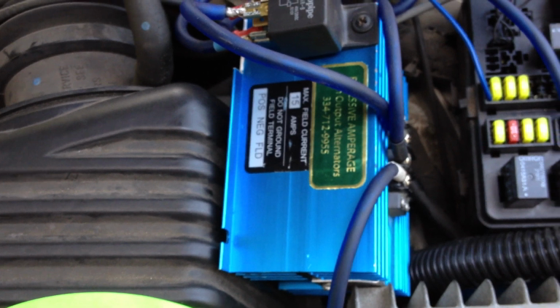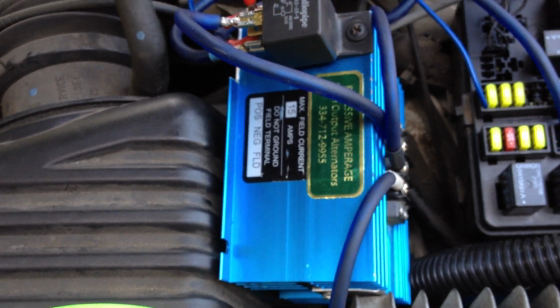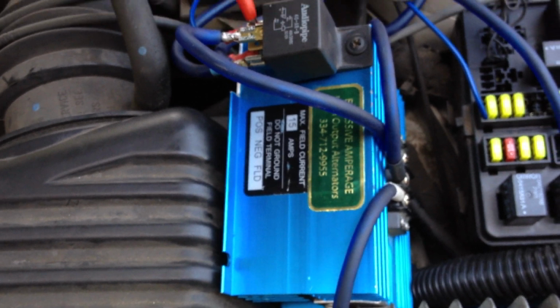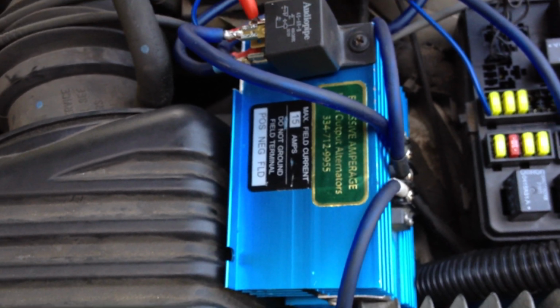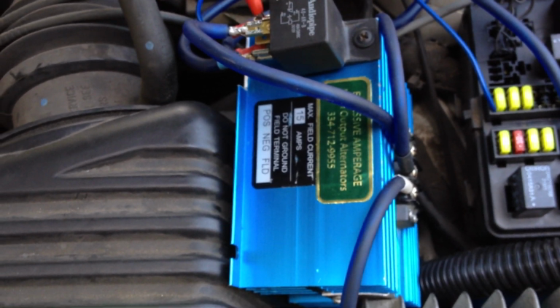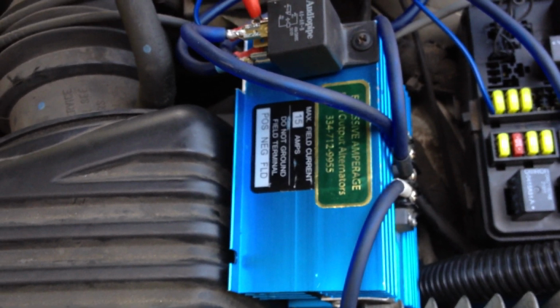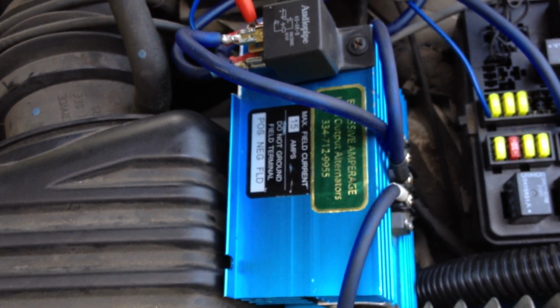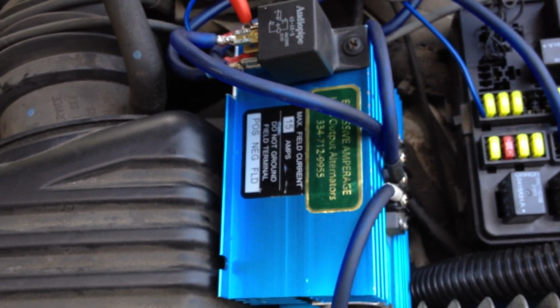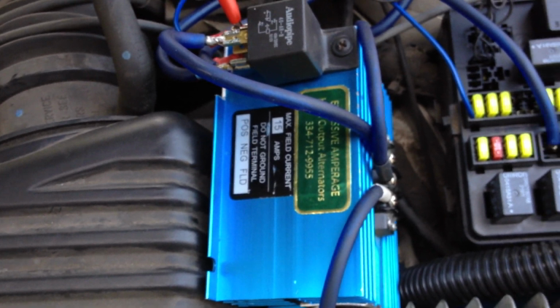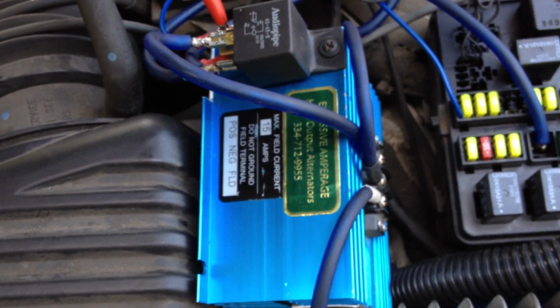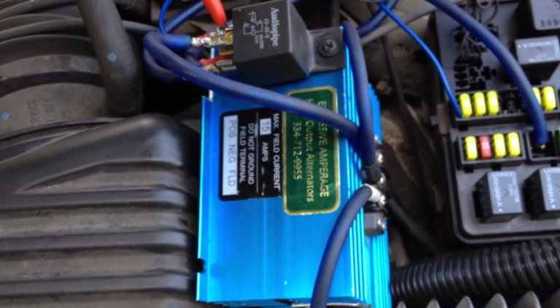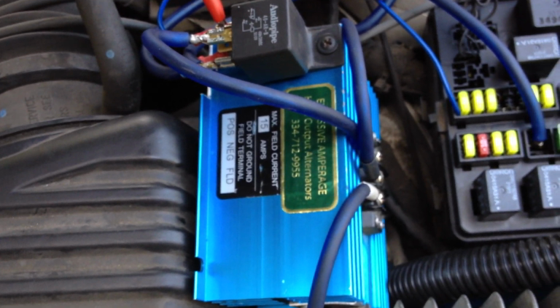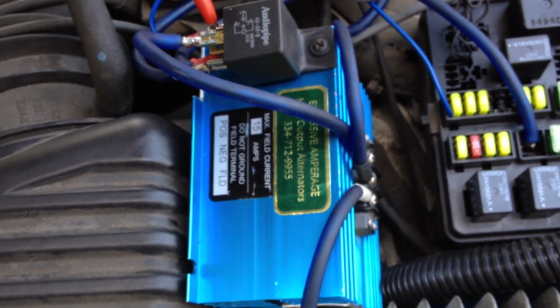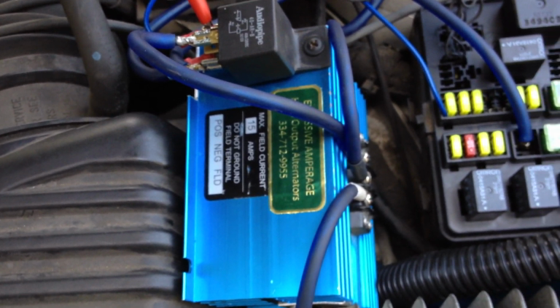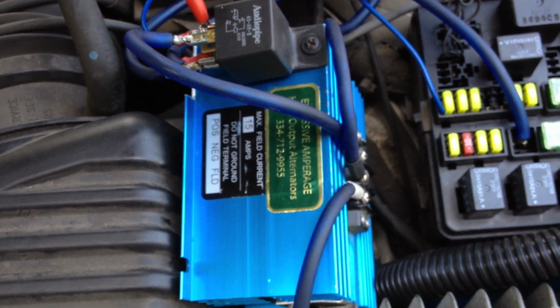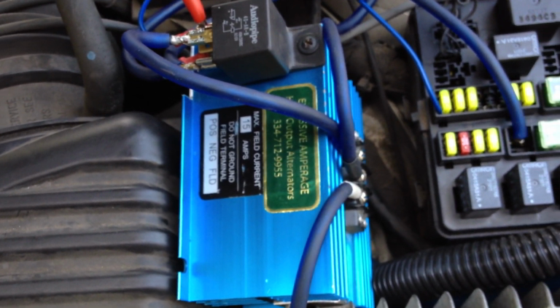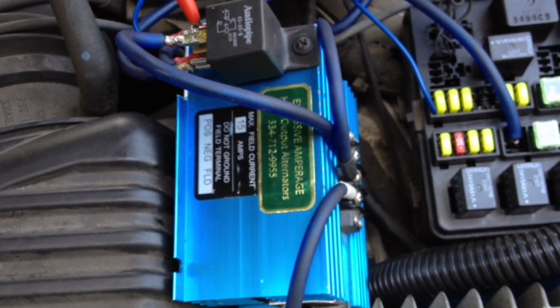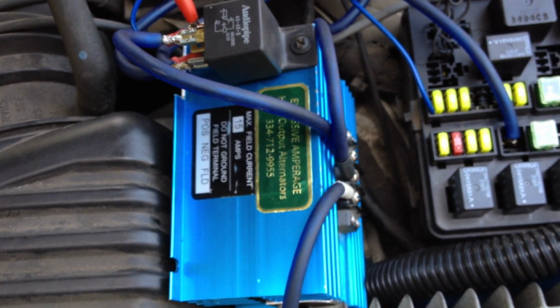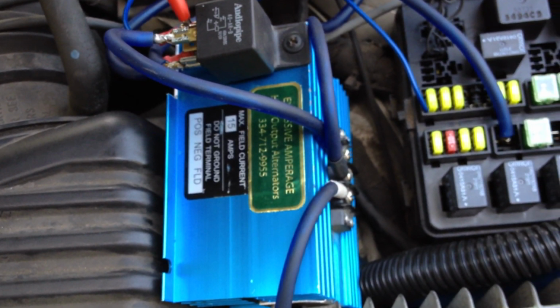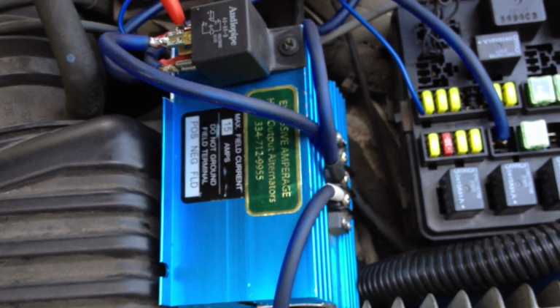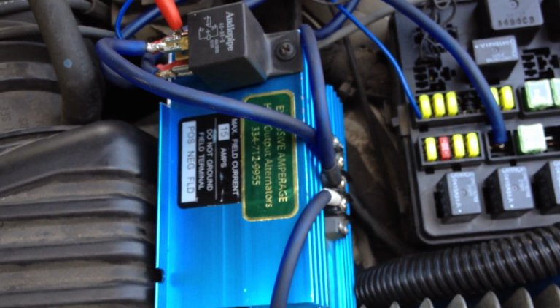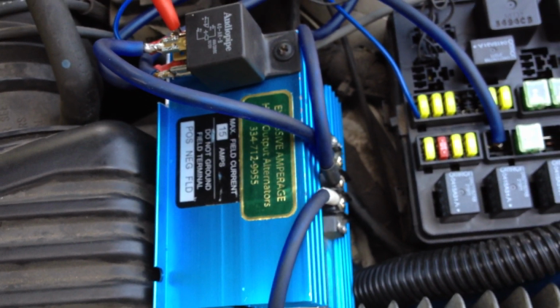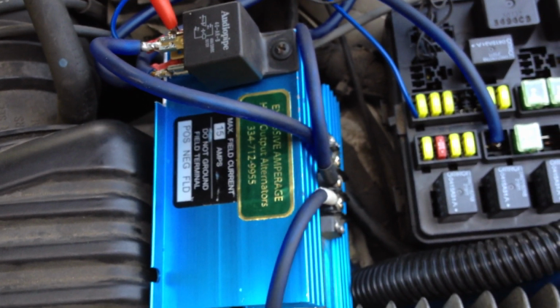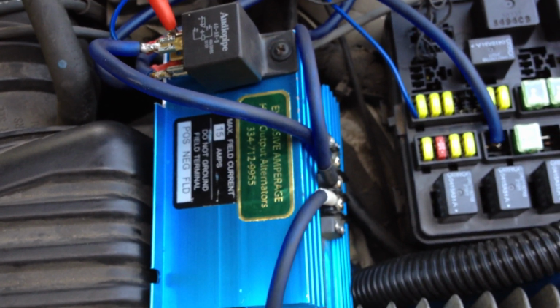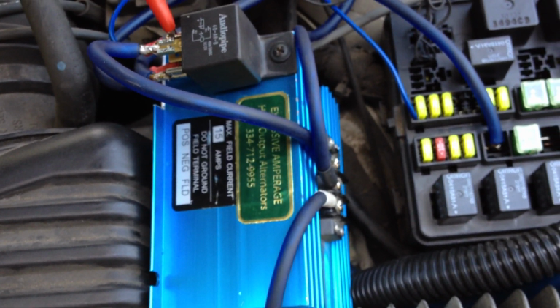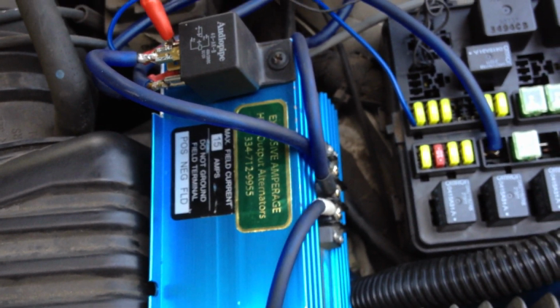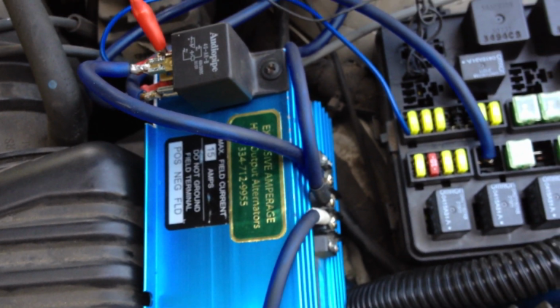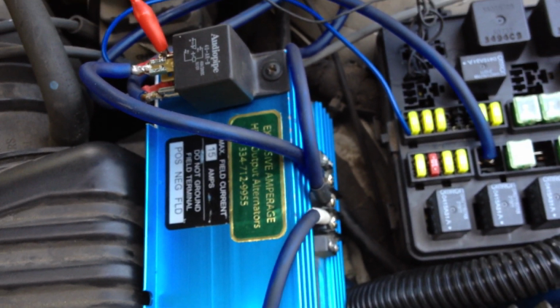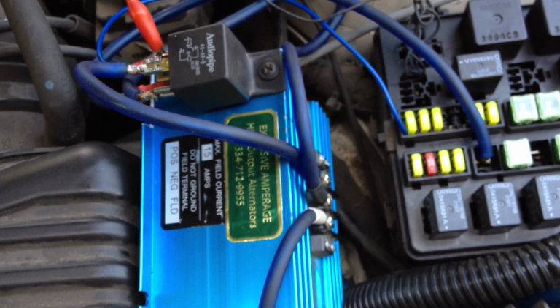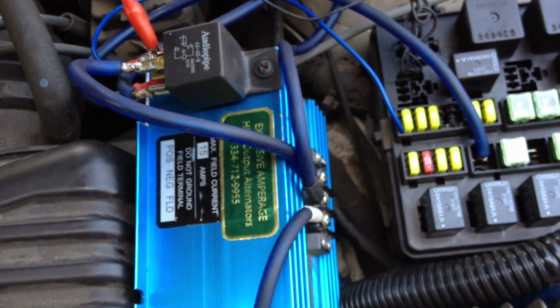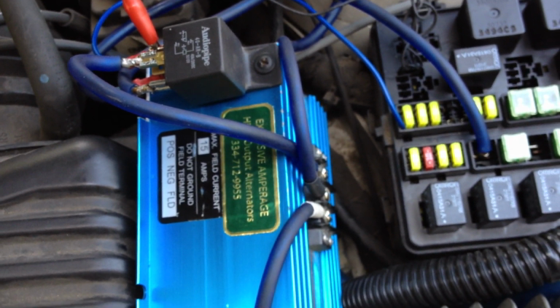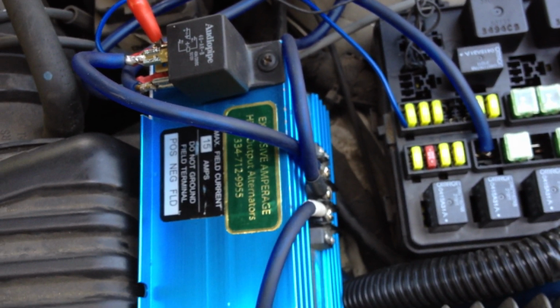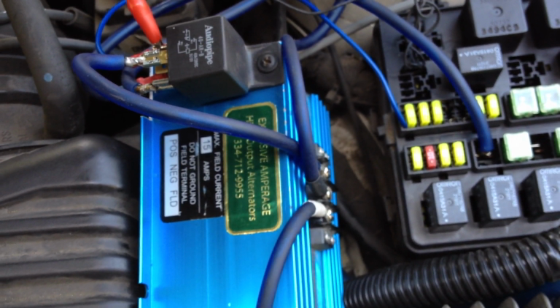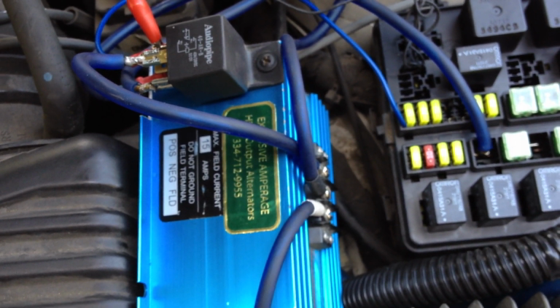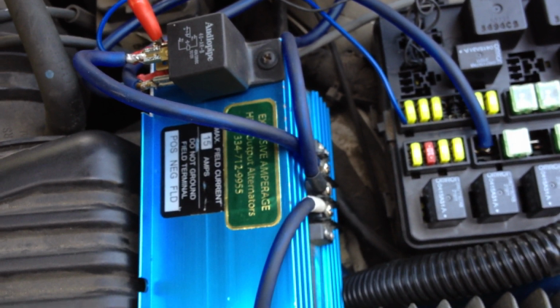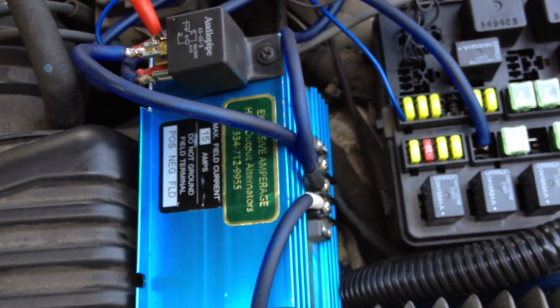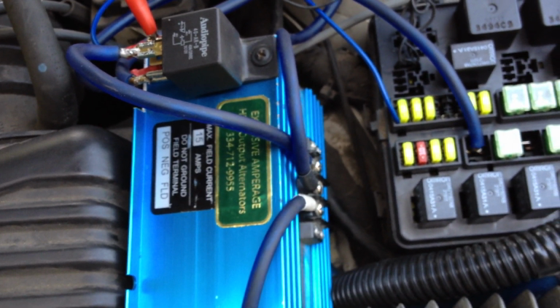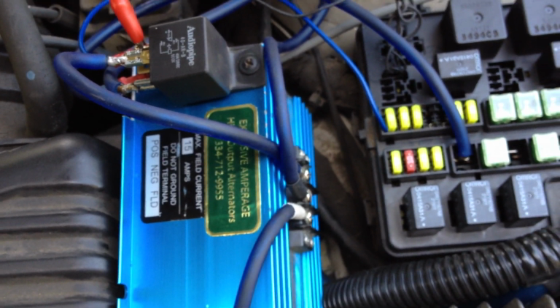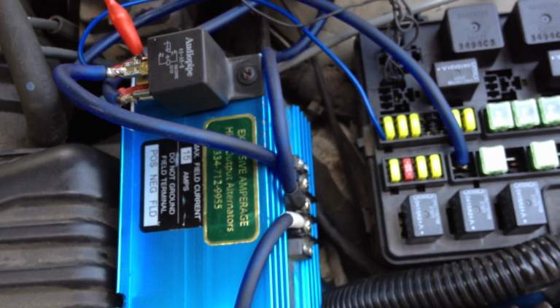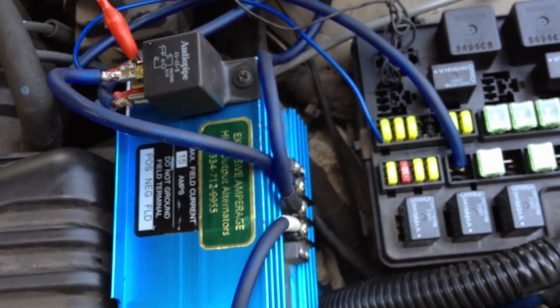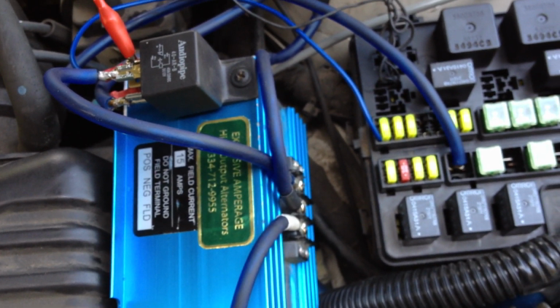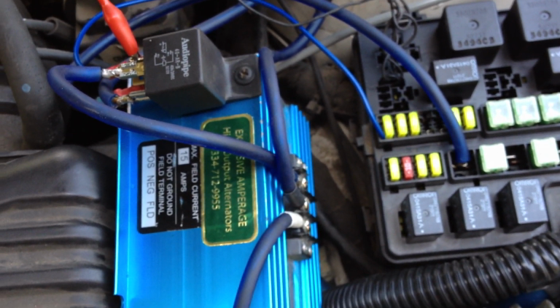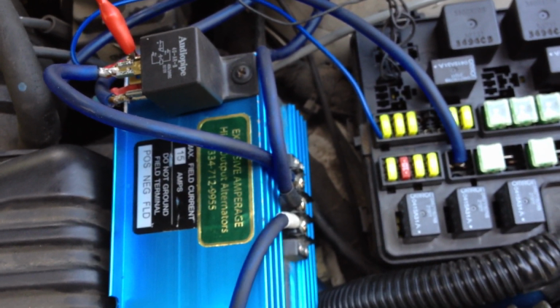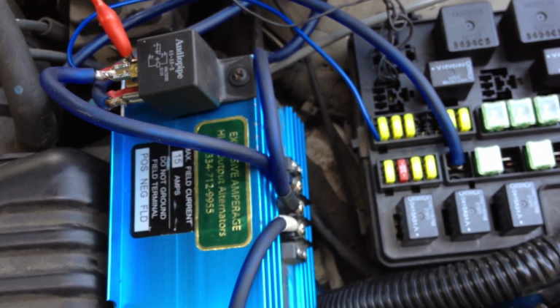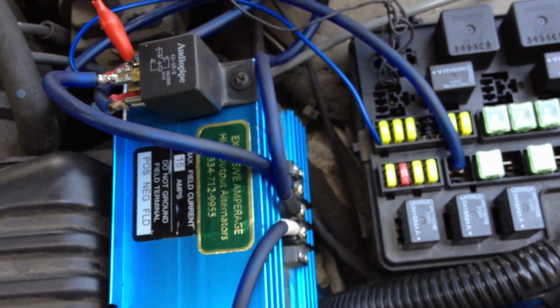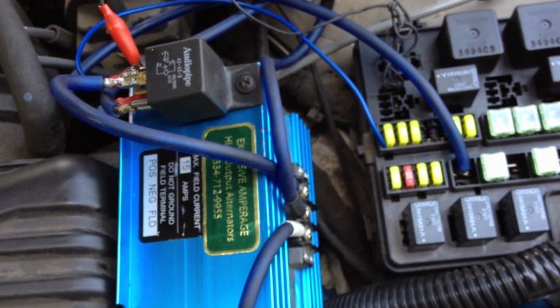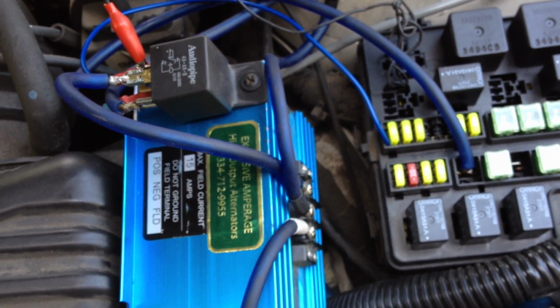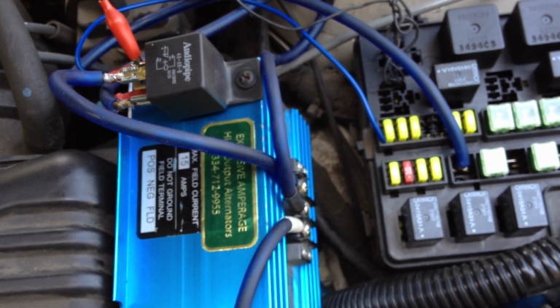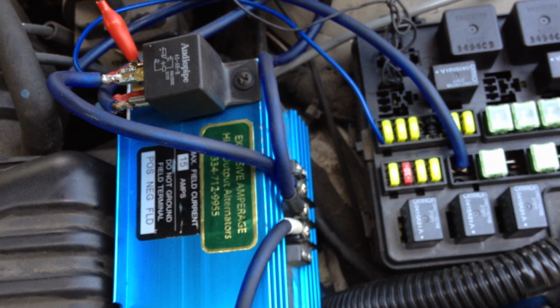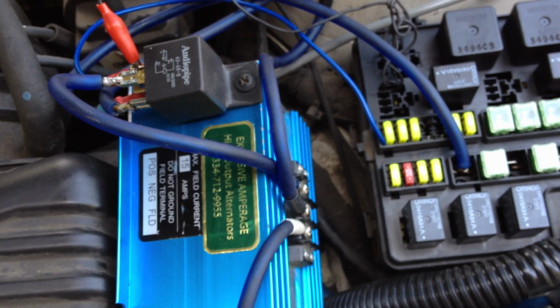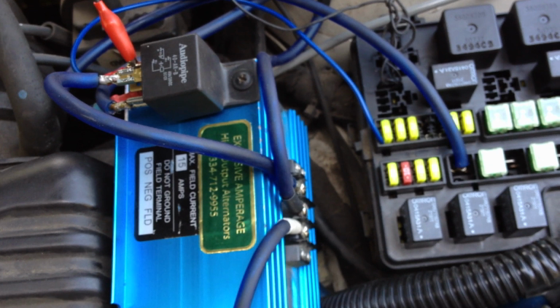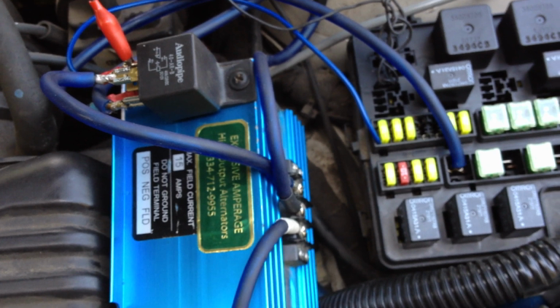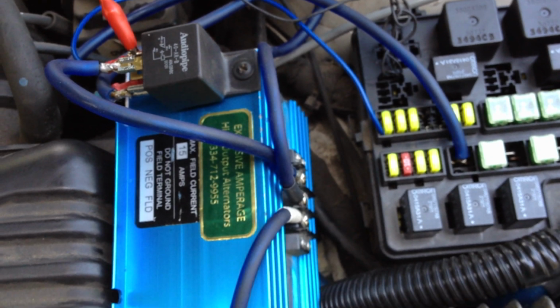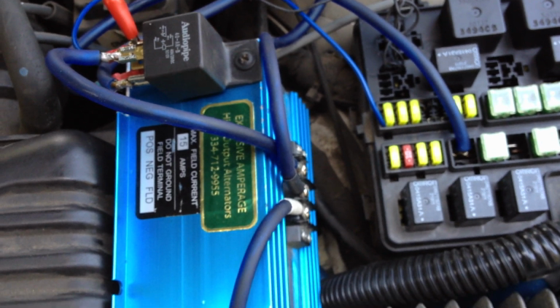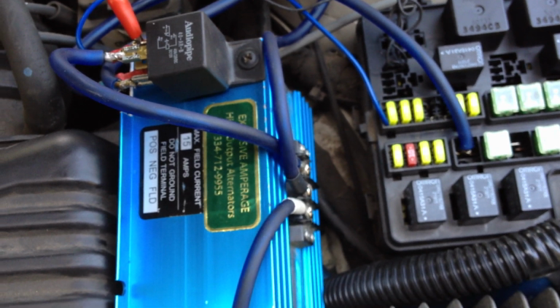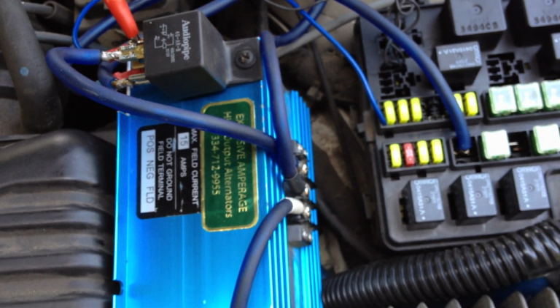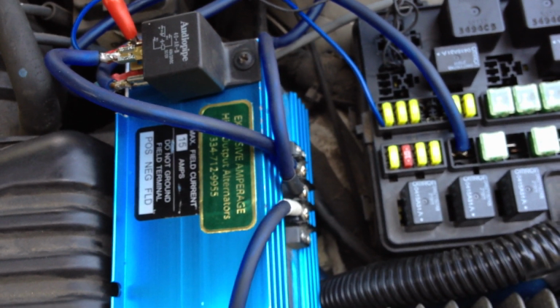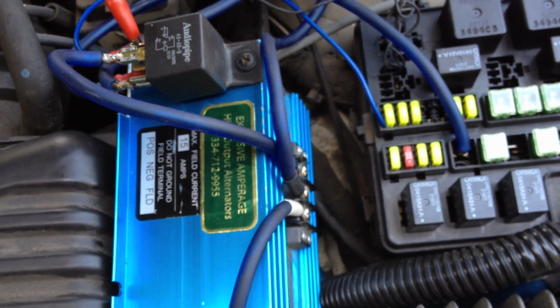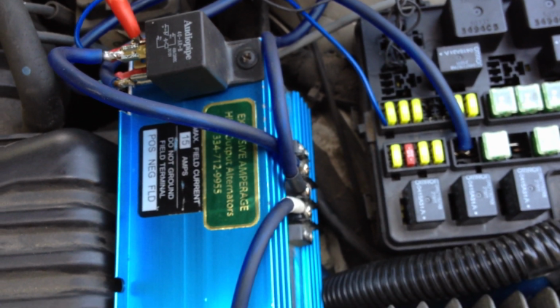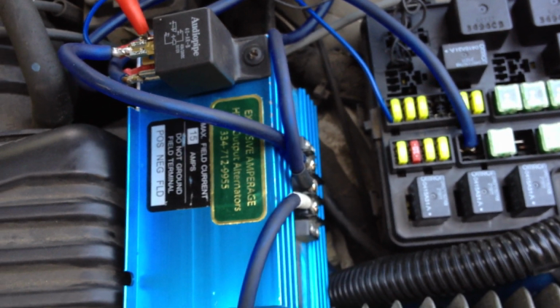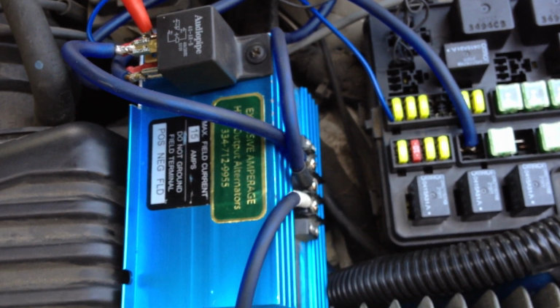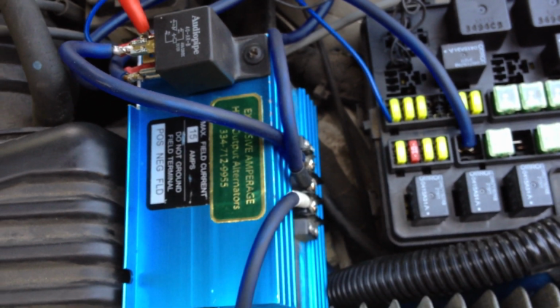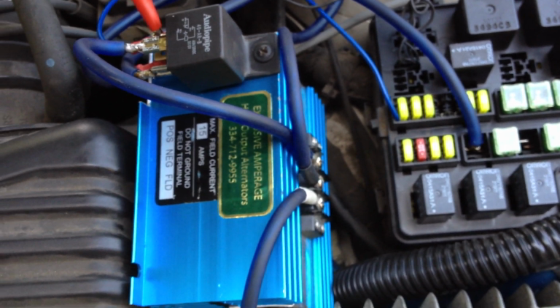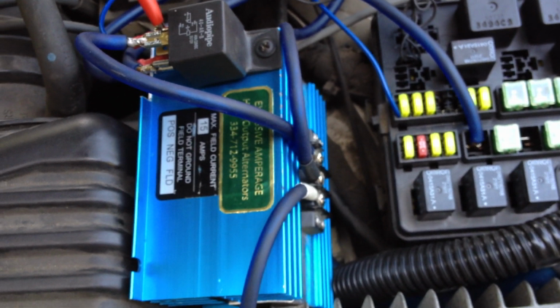One thing too — make sure you have a really good ground source. If not, you will have high voltage issues.